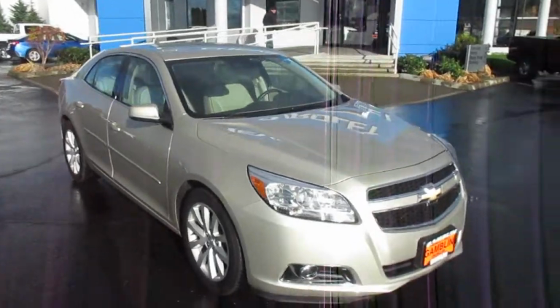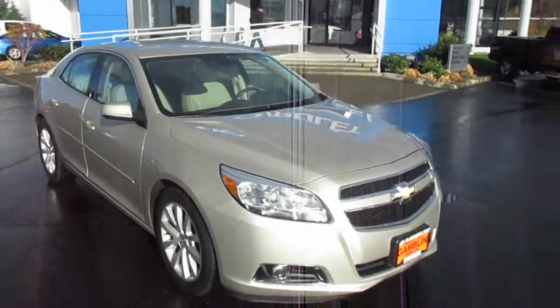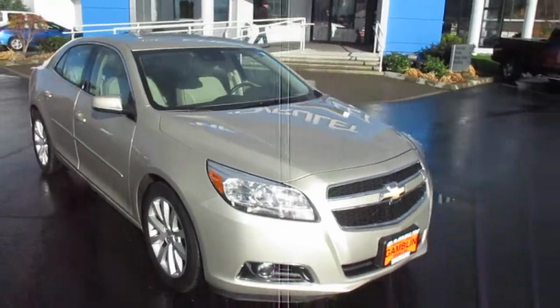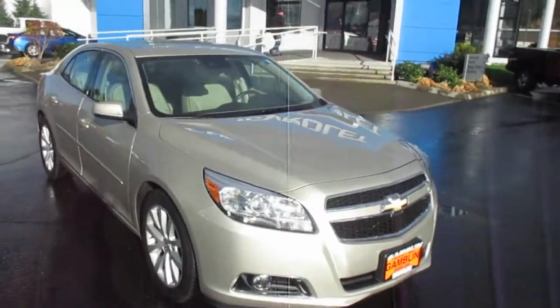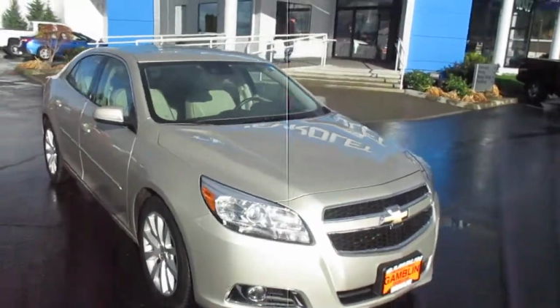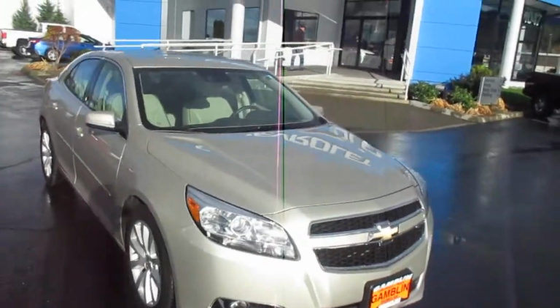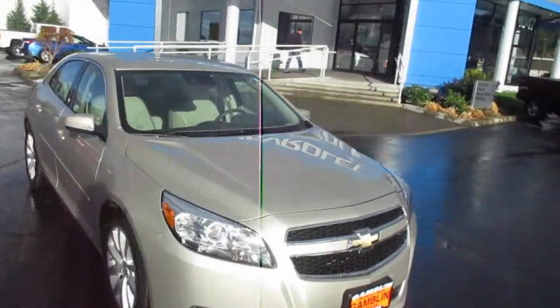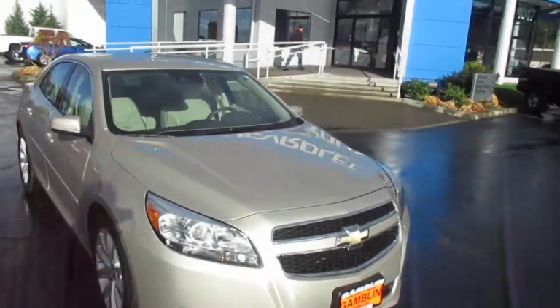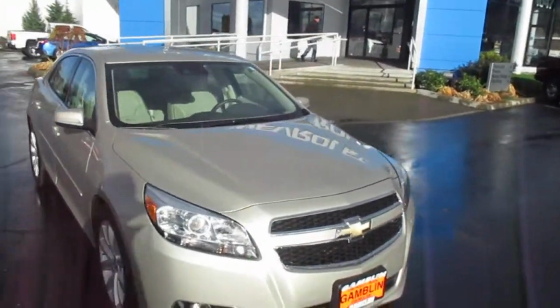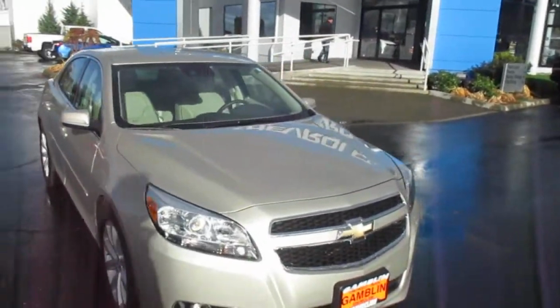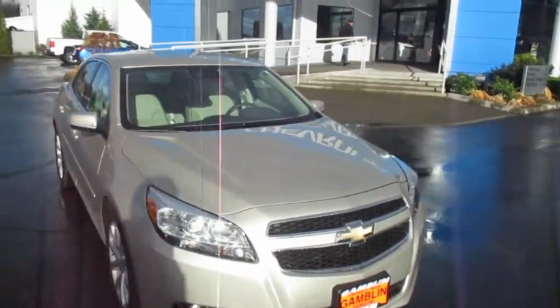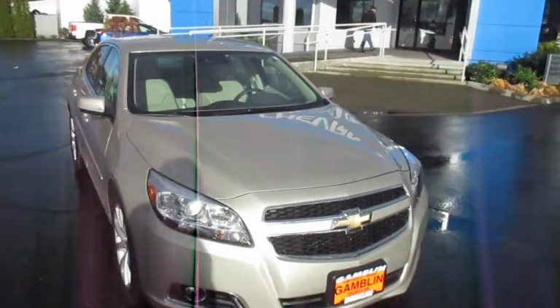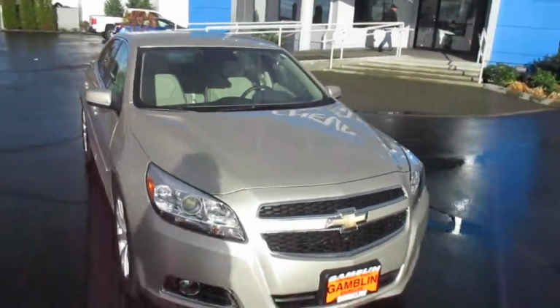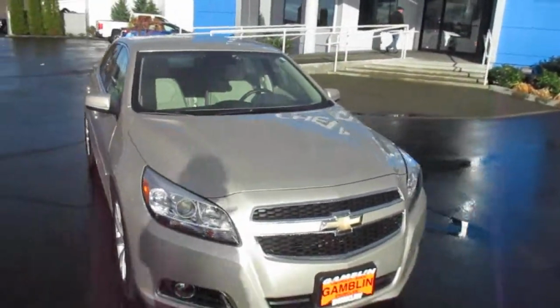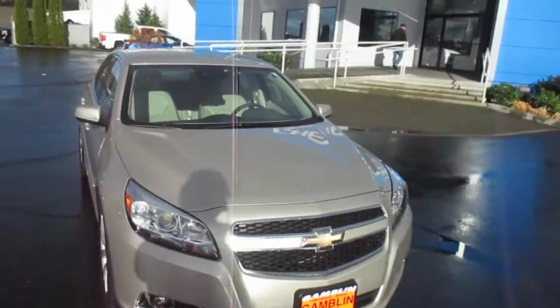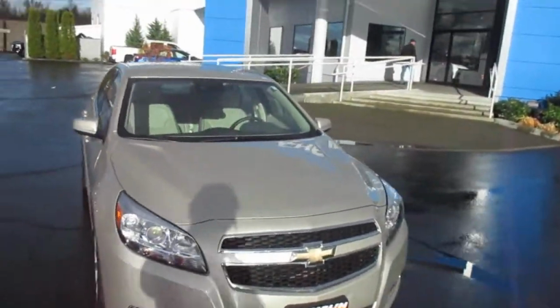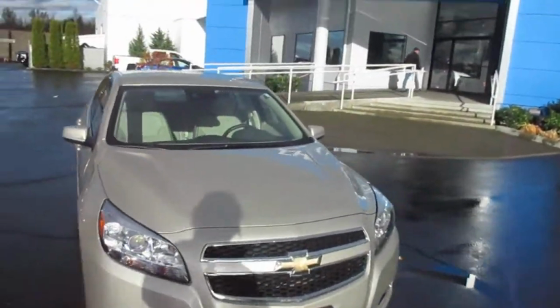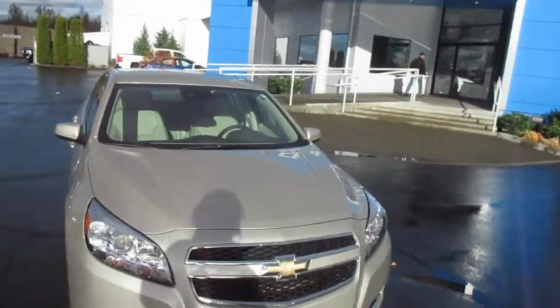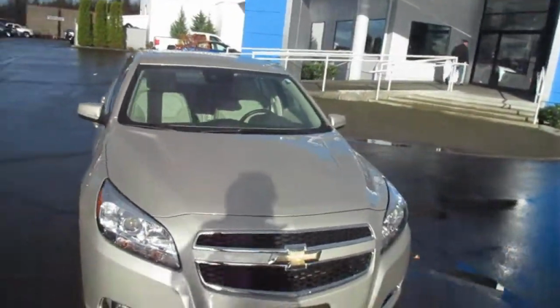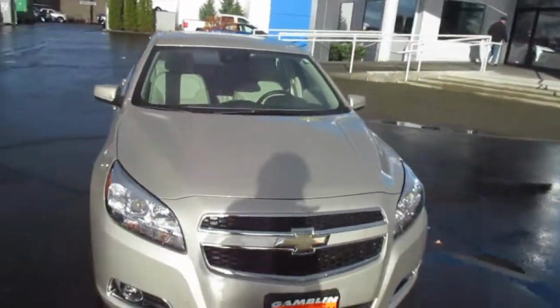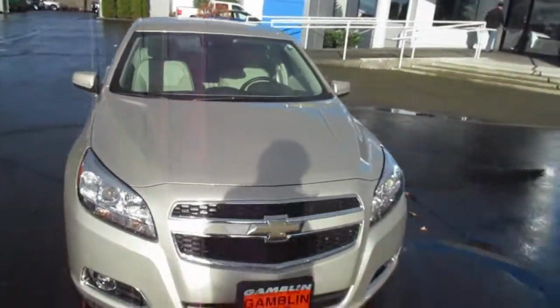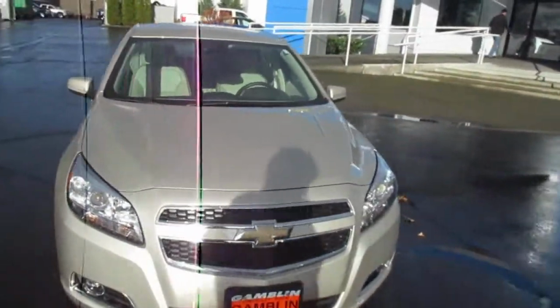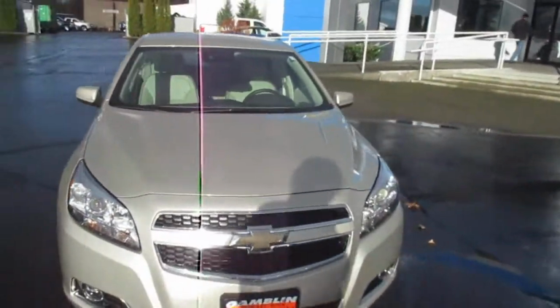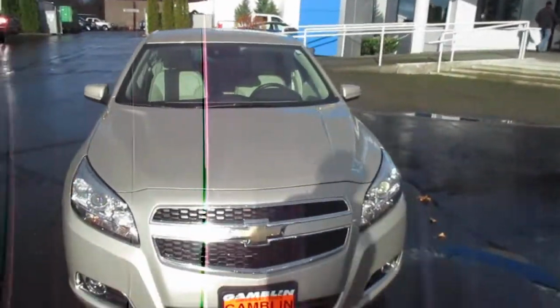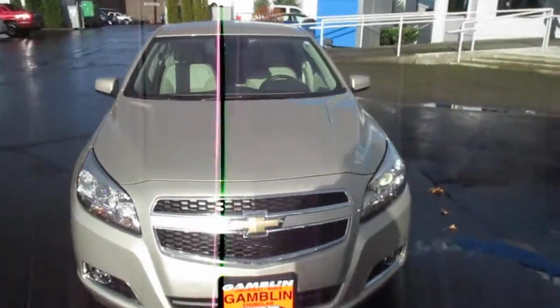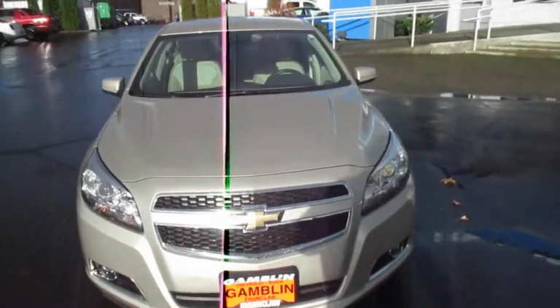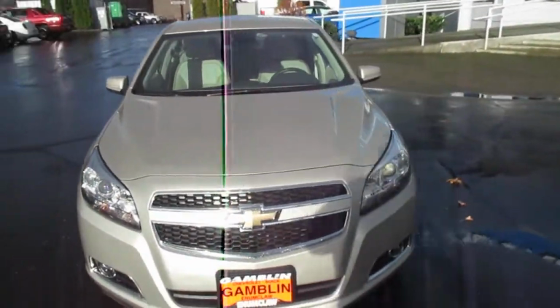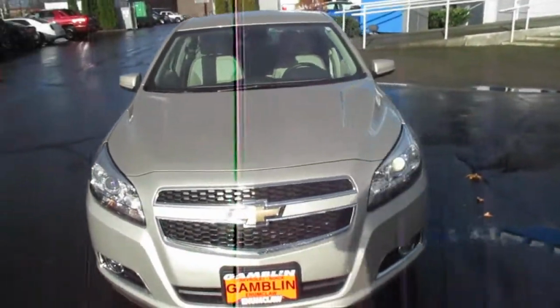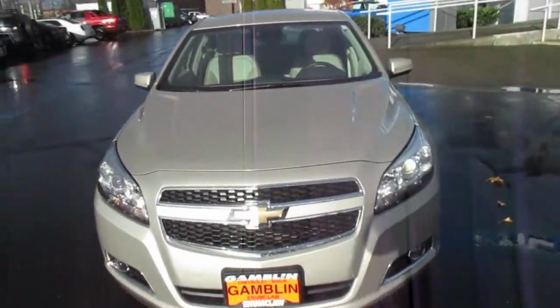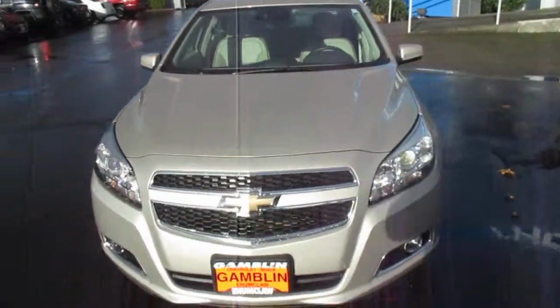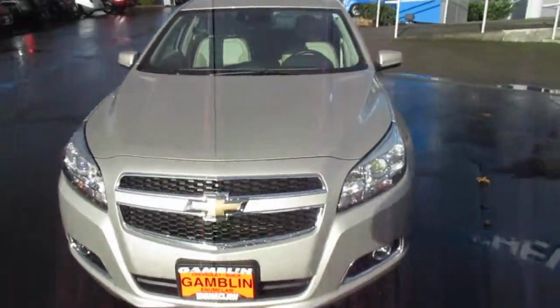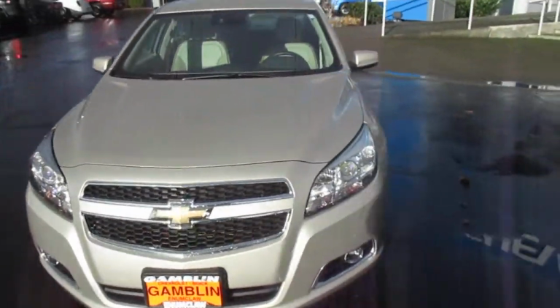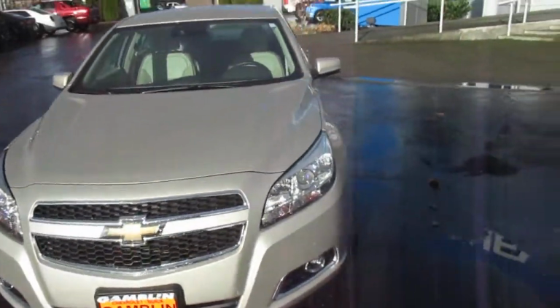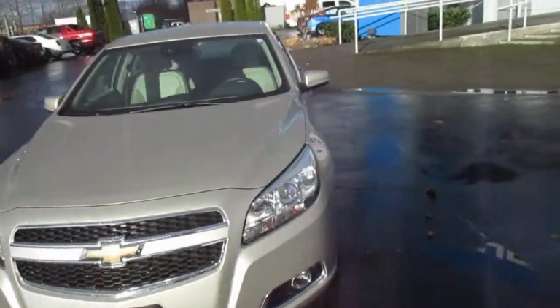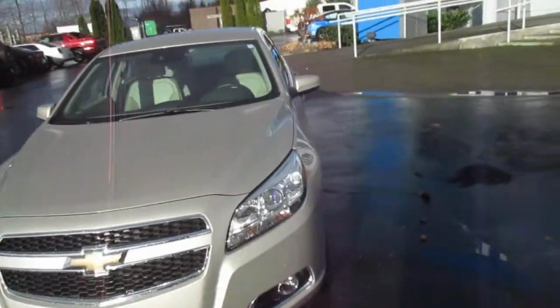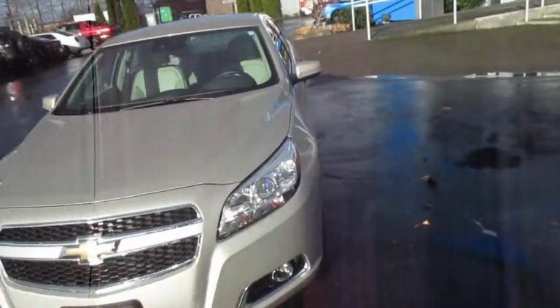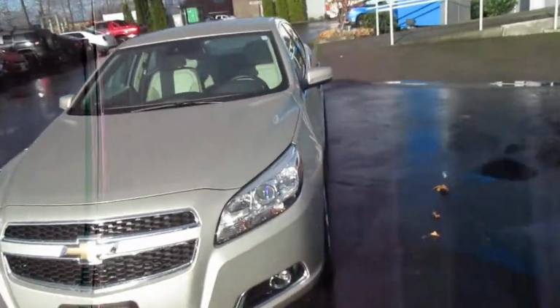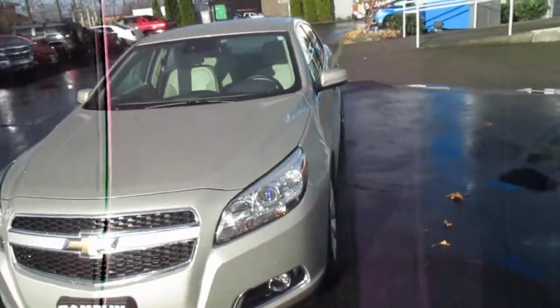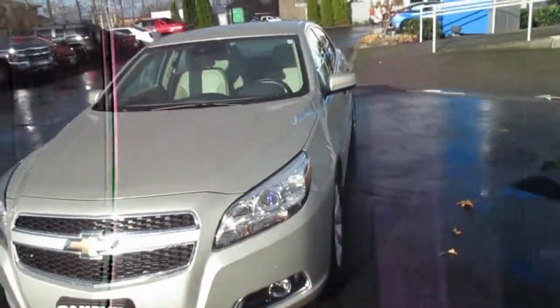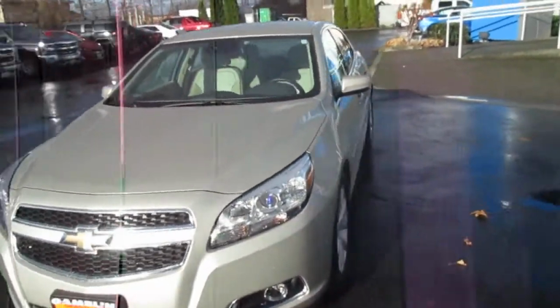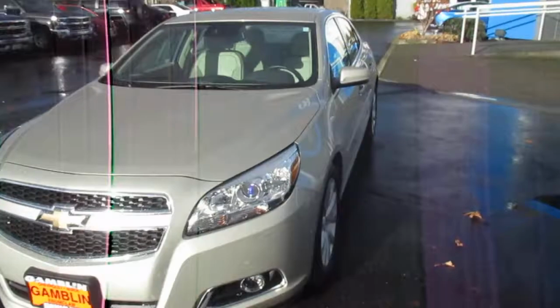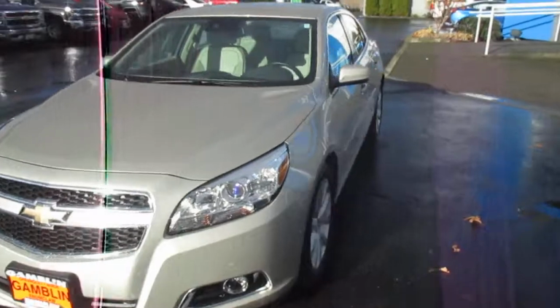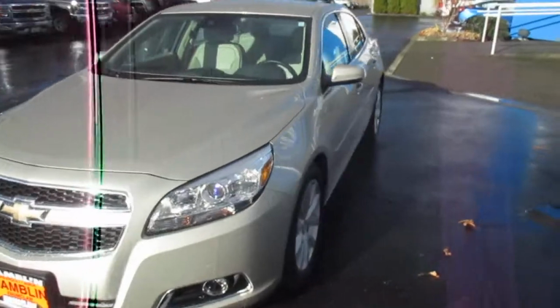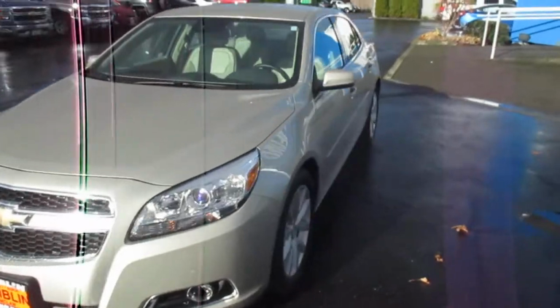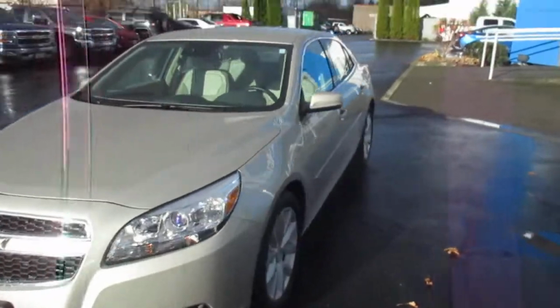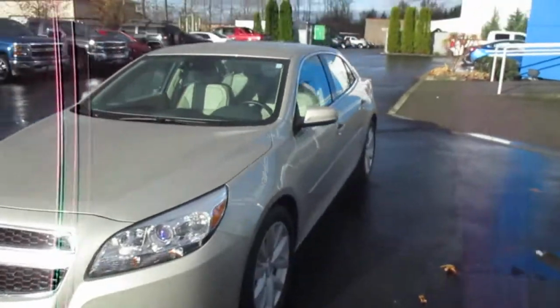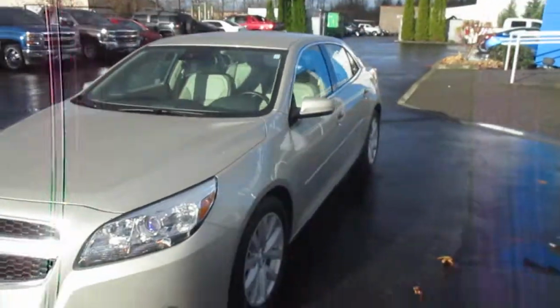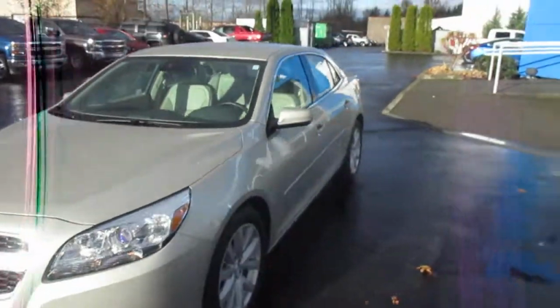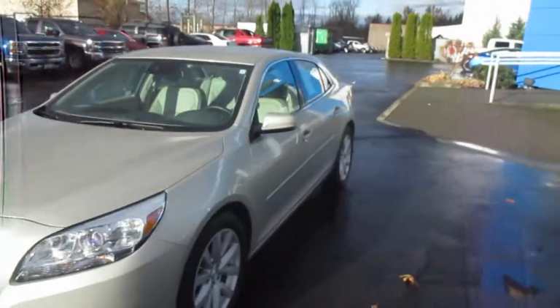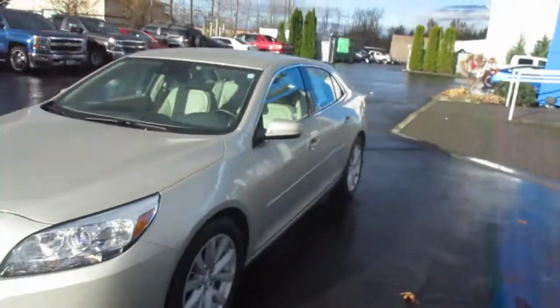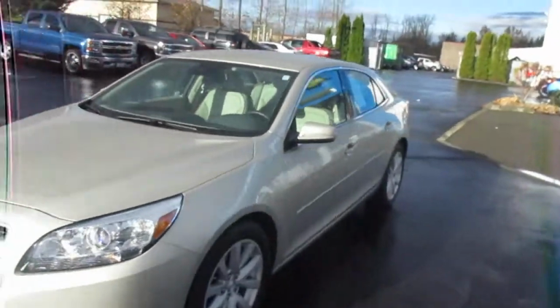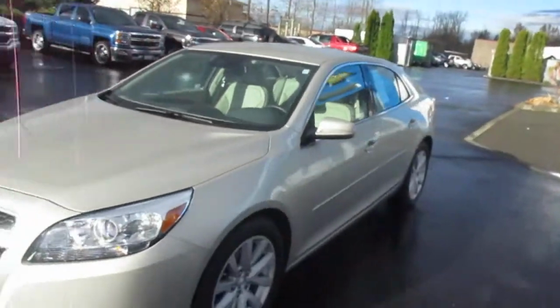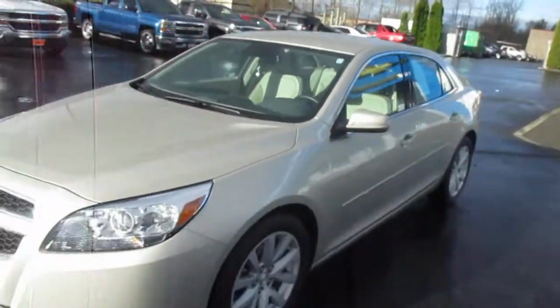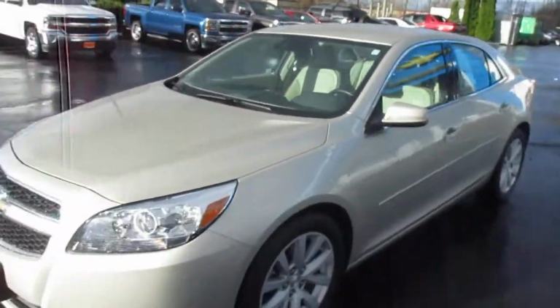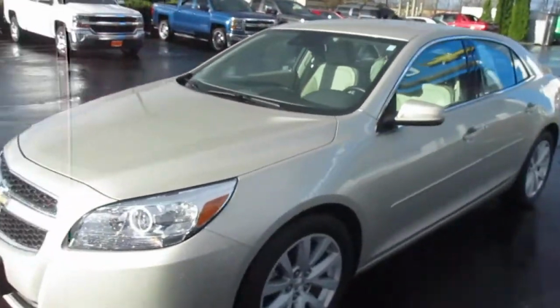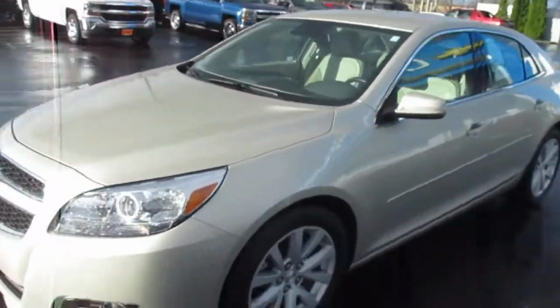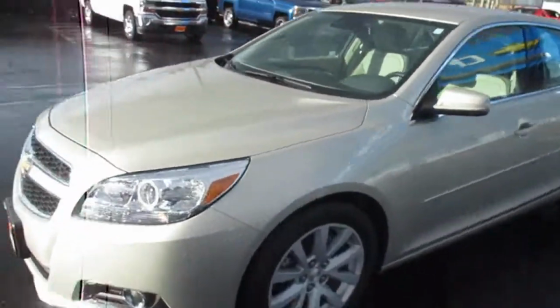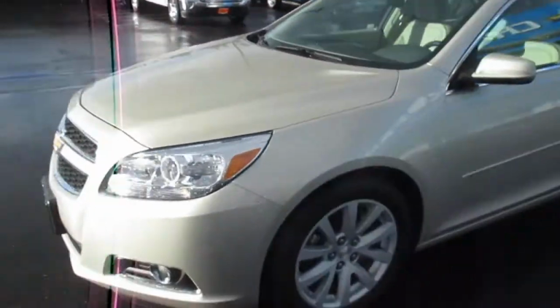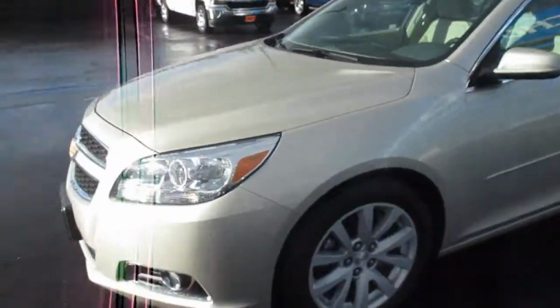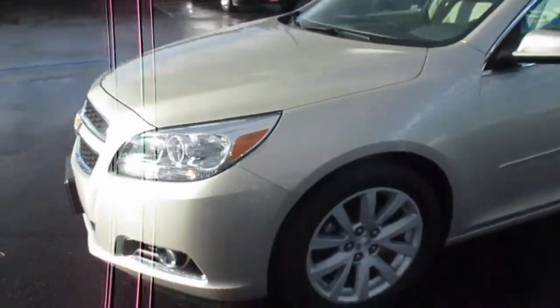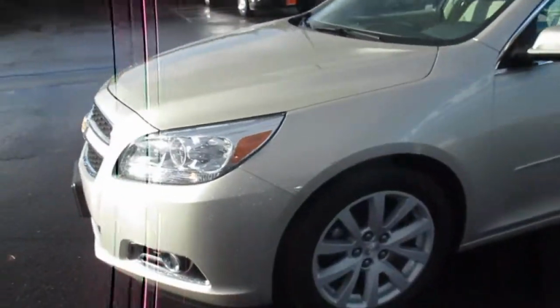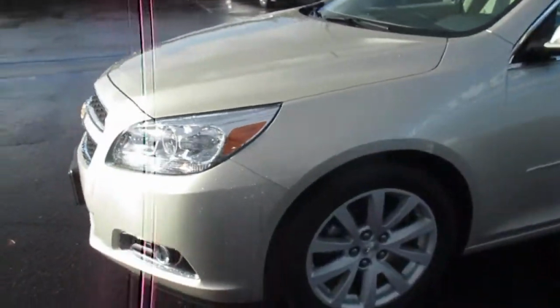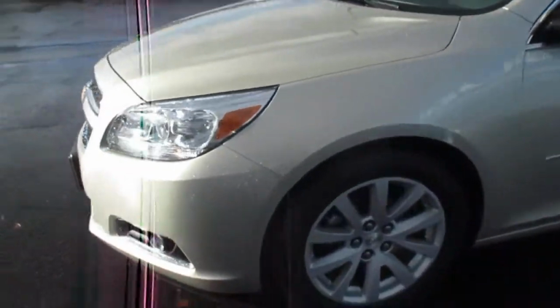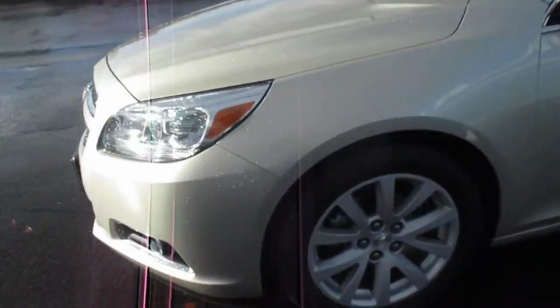Hey there folks, down here at Gamblin Motors in Washington. Today we're showing you a 2013 Chevy Malibu LT.